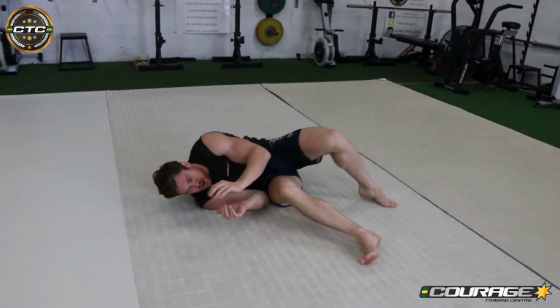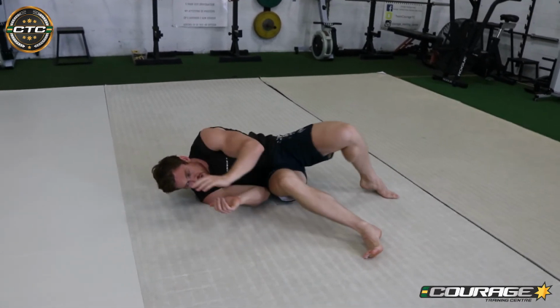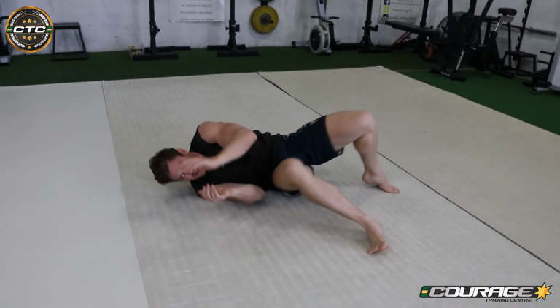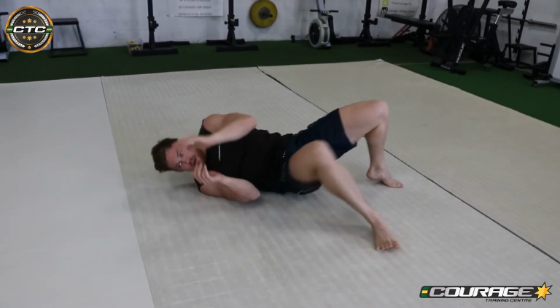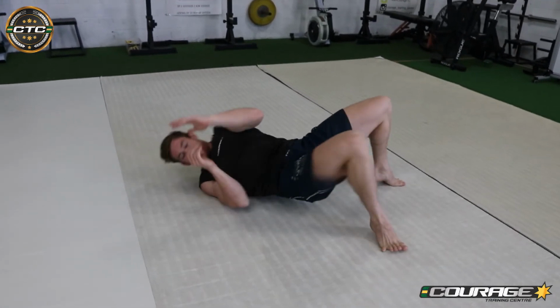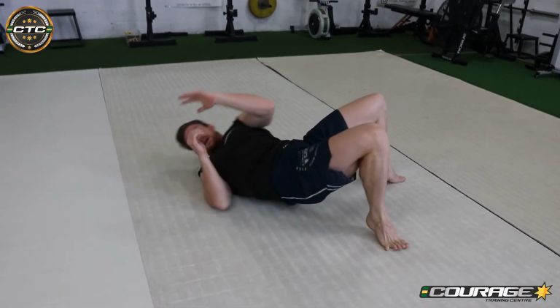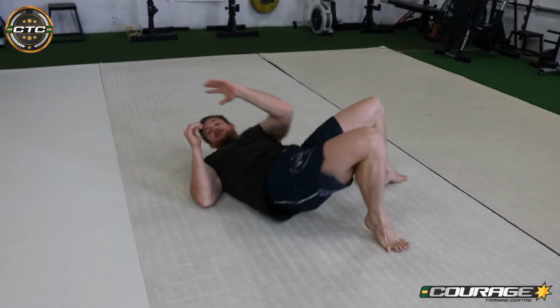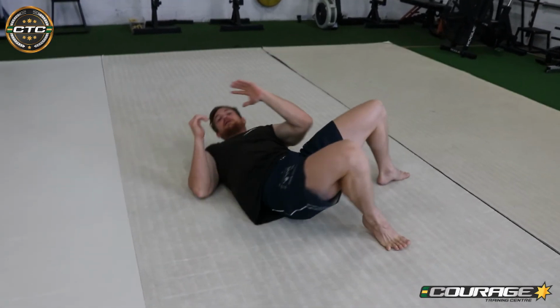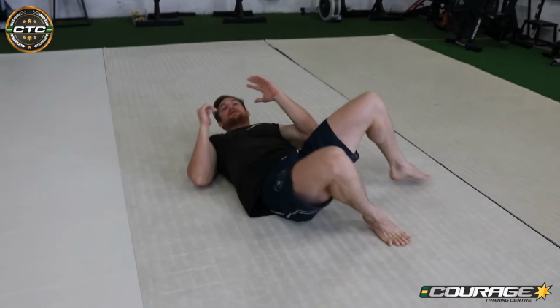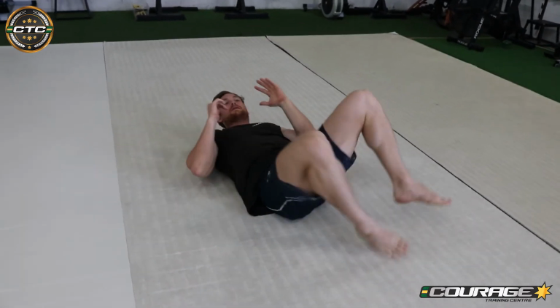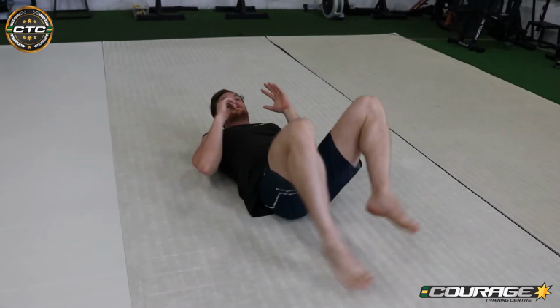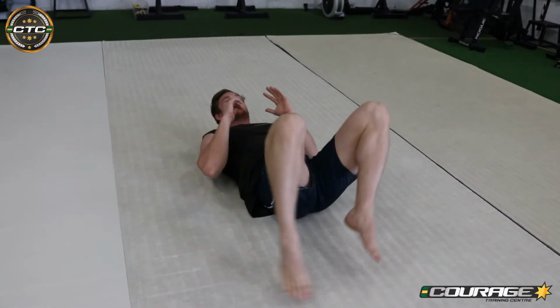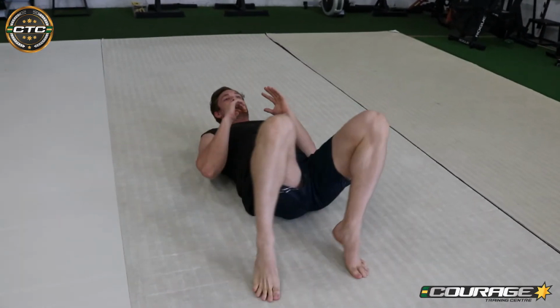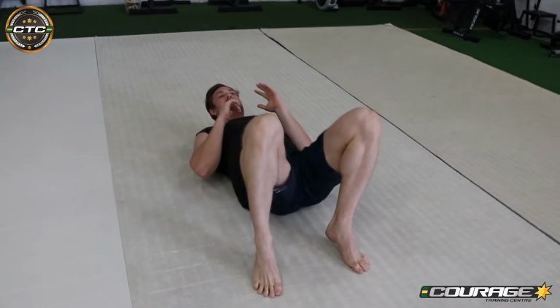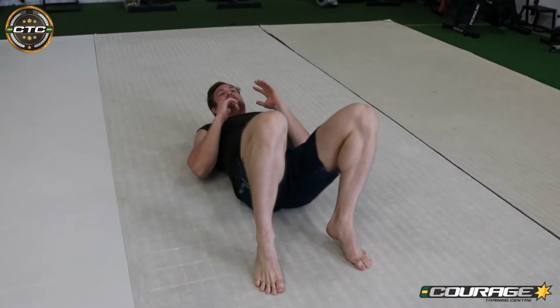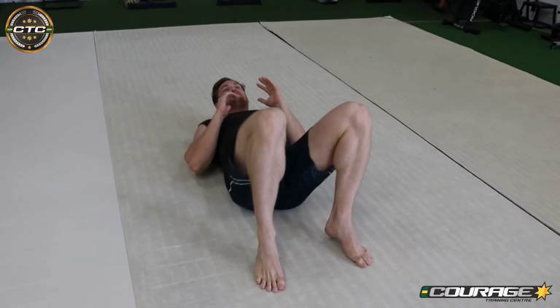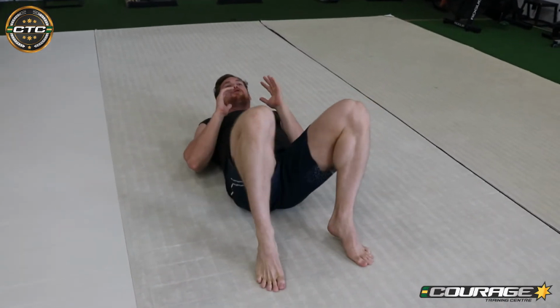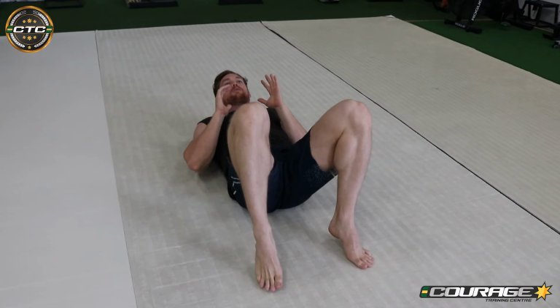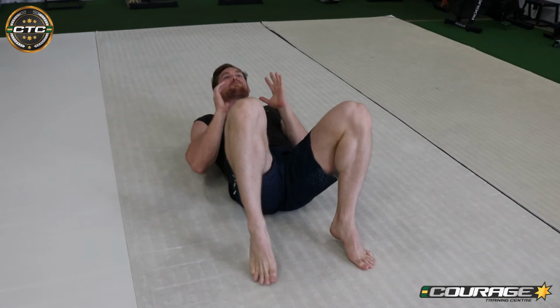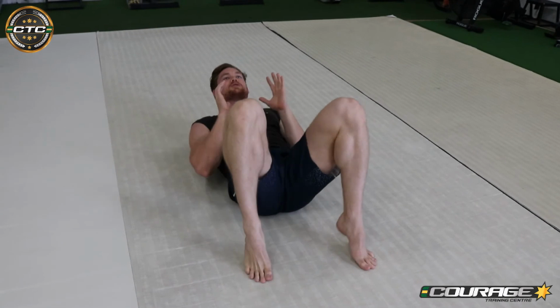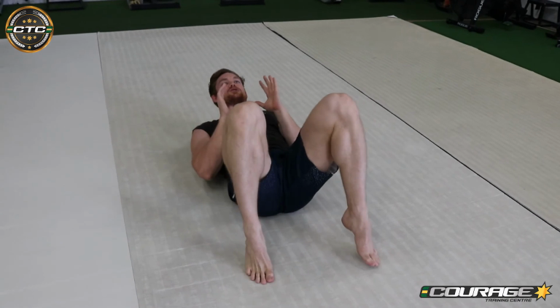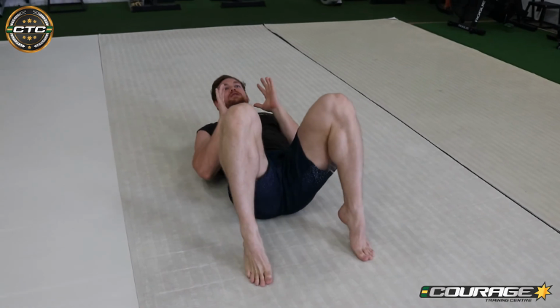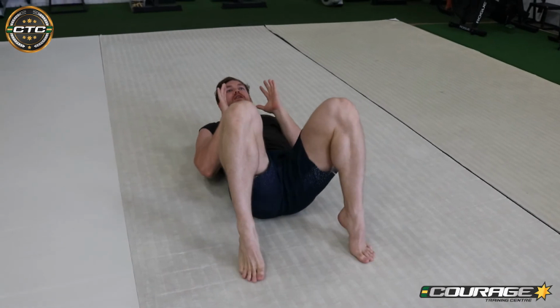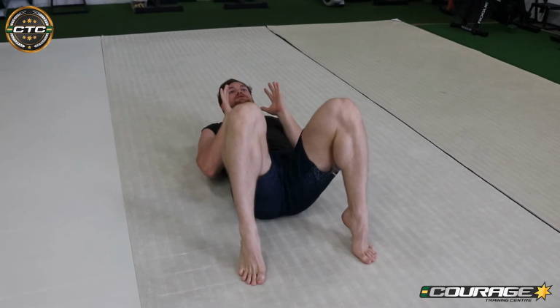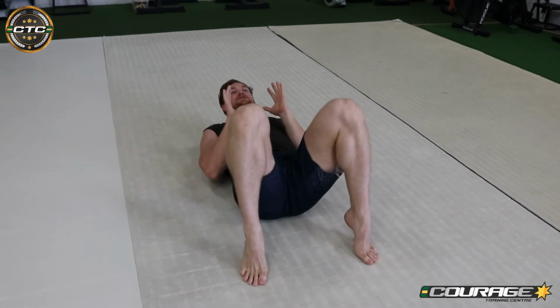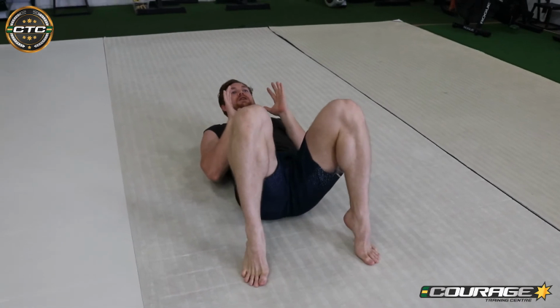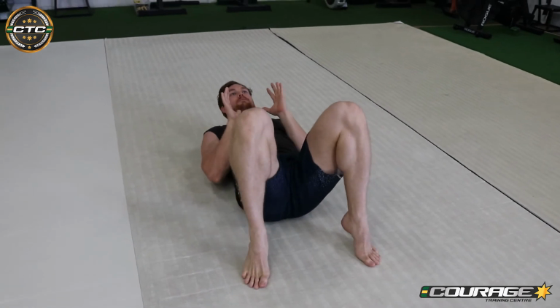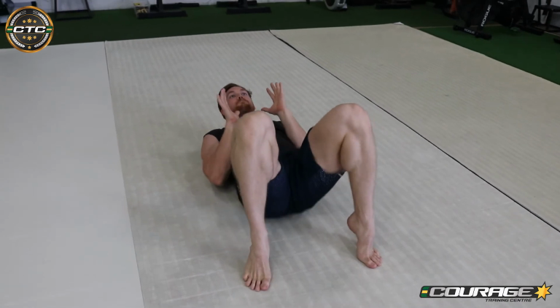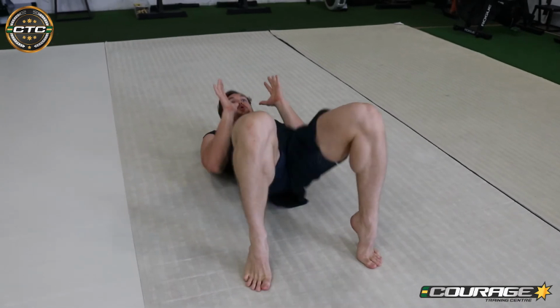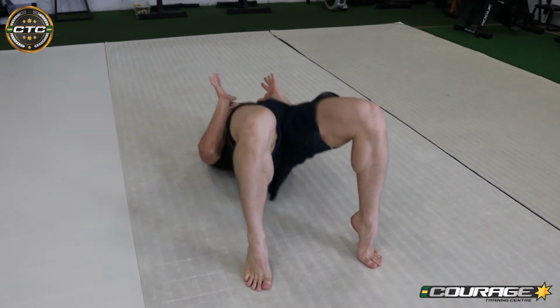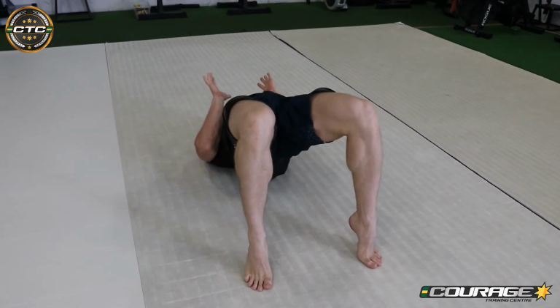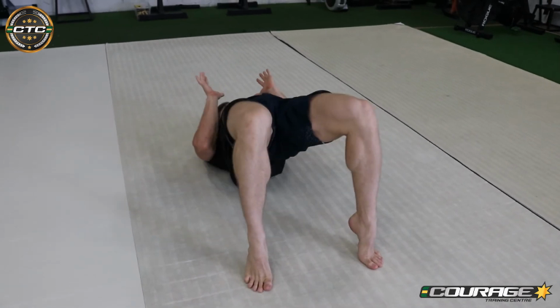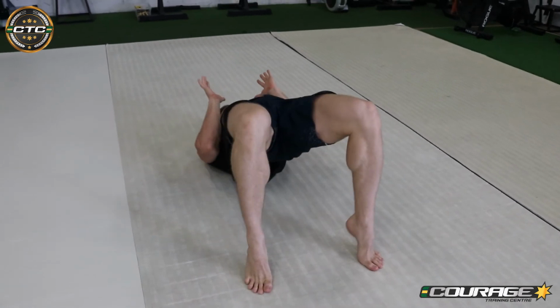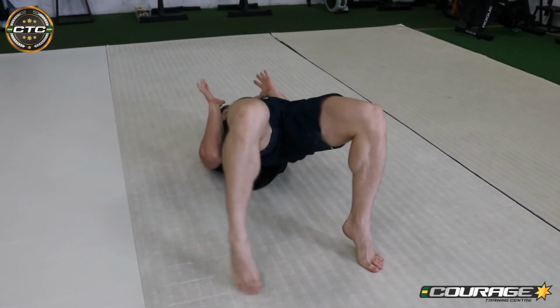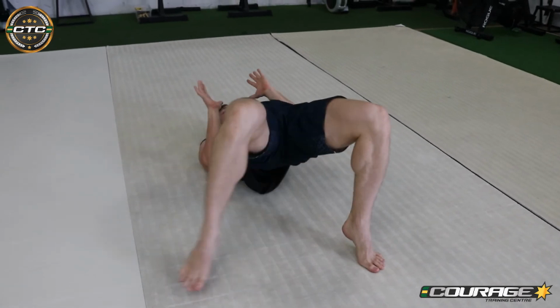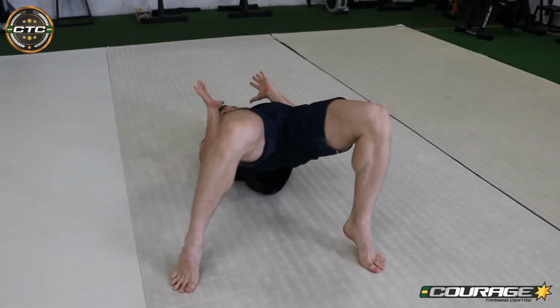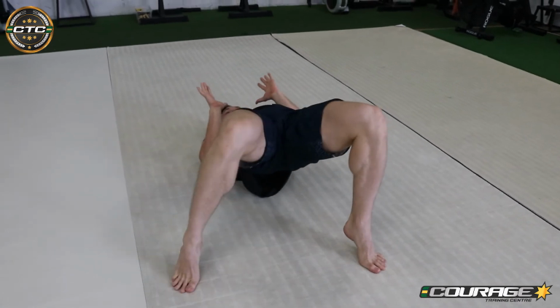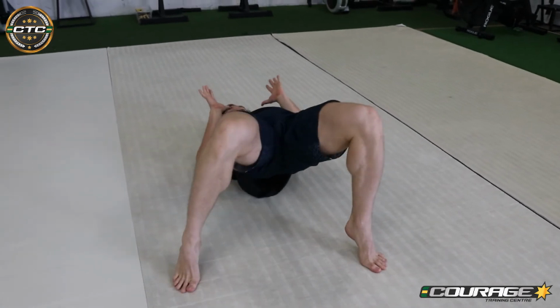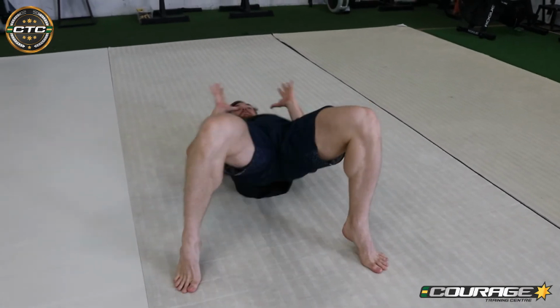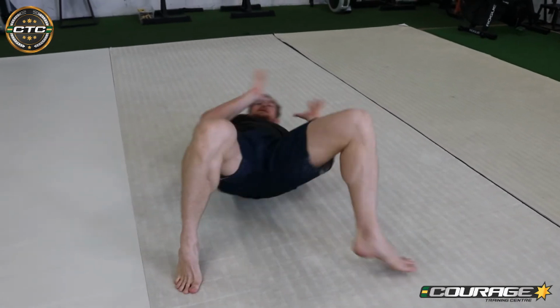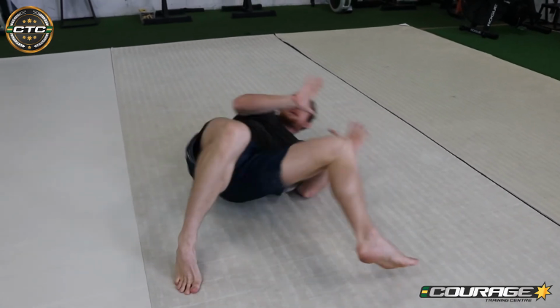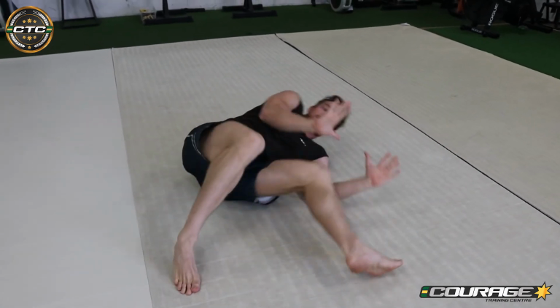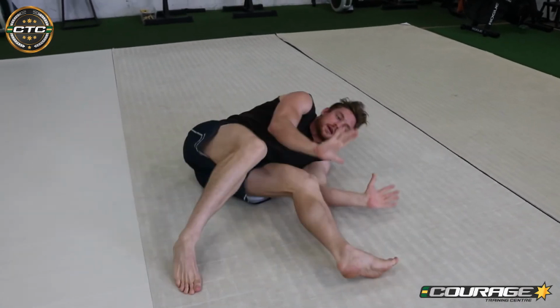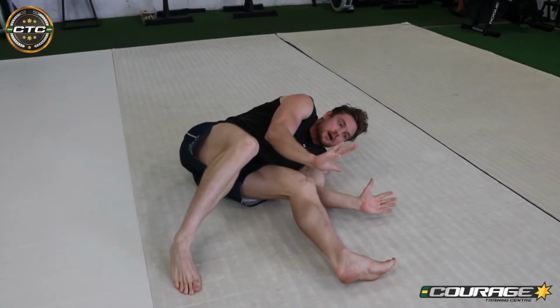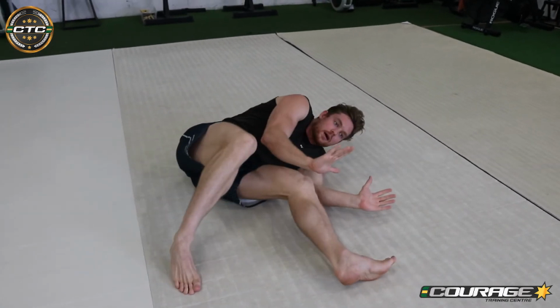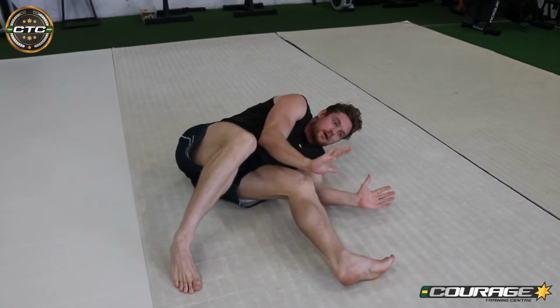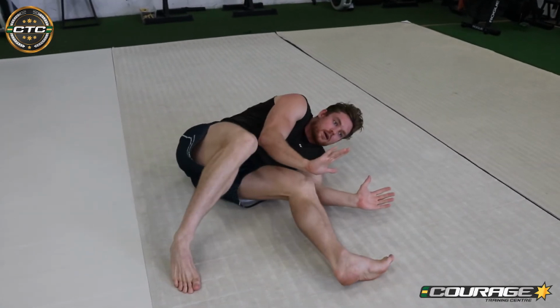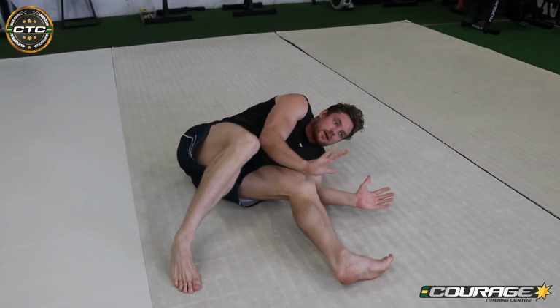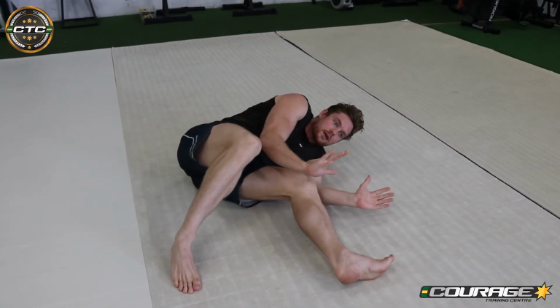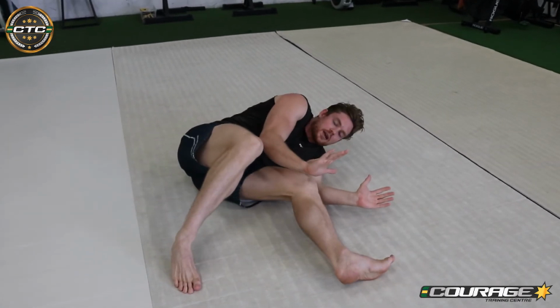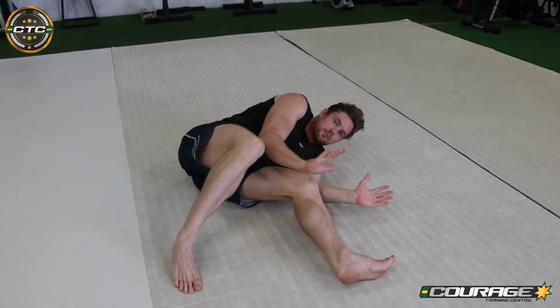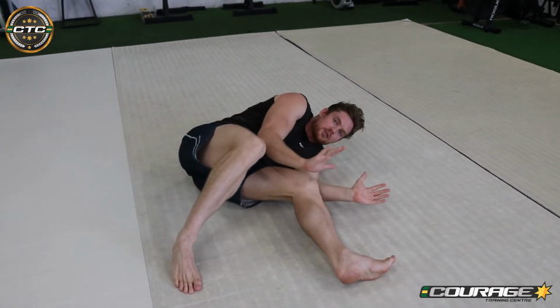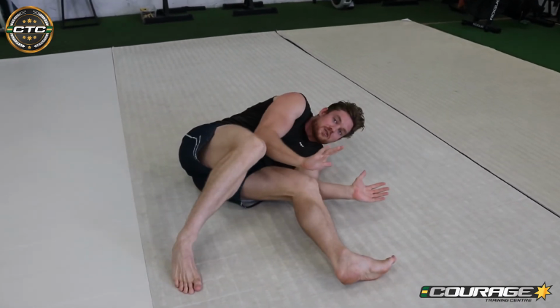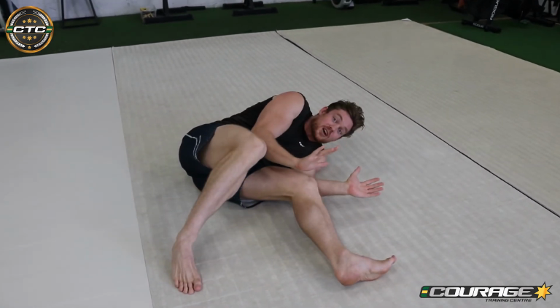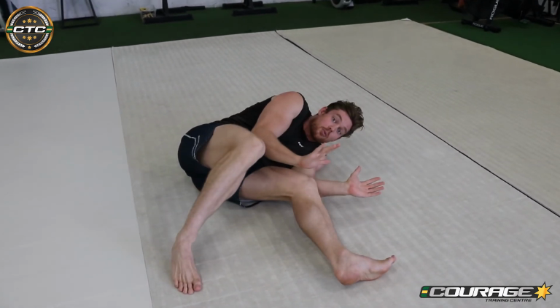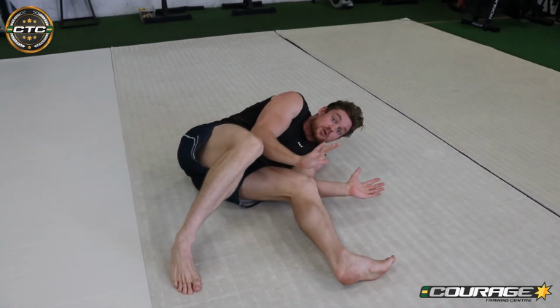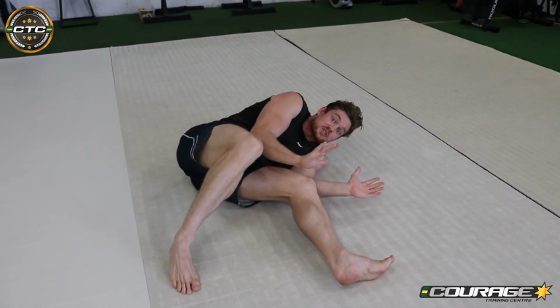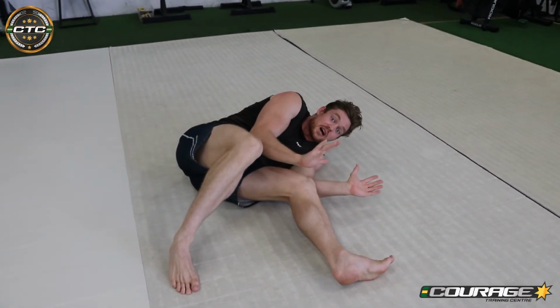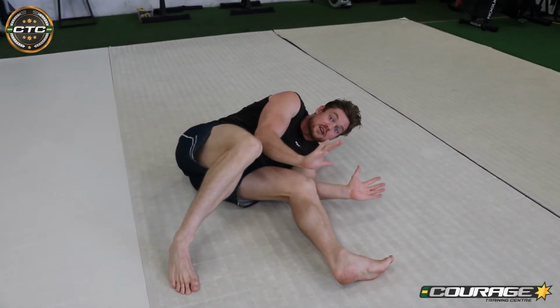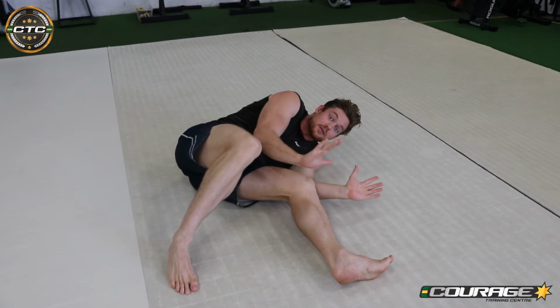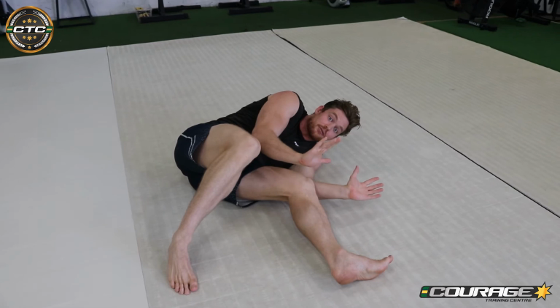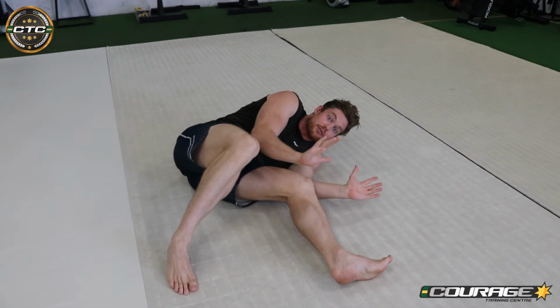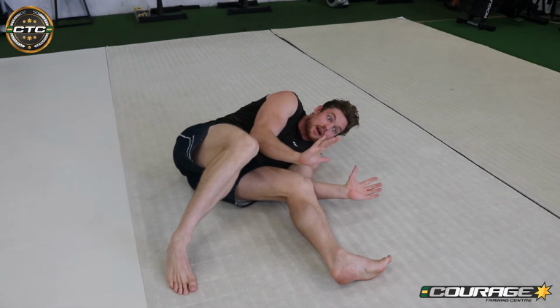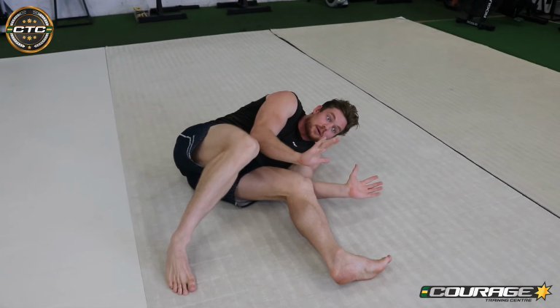And then you can just come back in, form a bridge on the other side, take a step out — keeping those elbows tucked and framing.